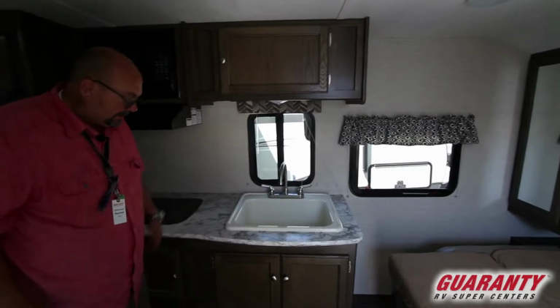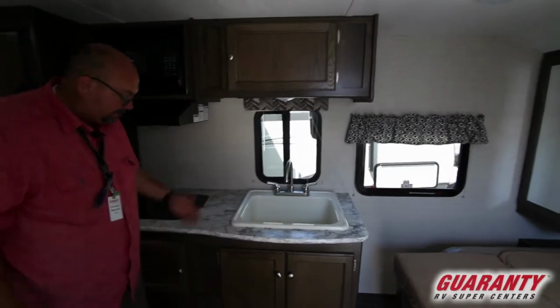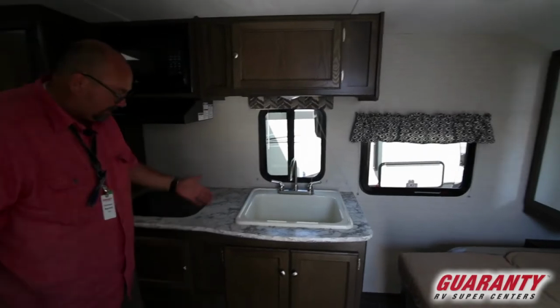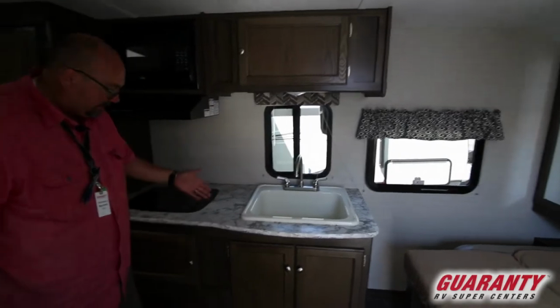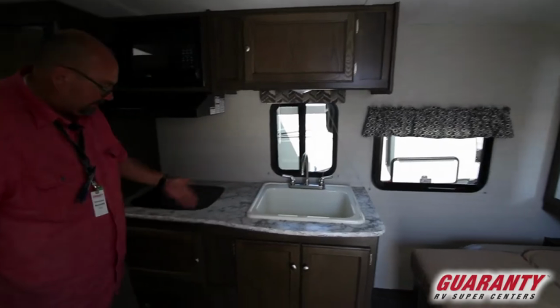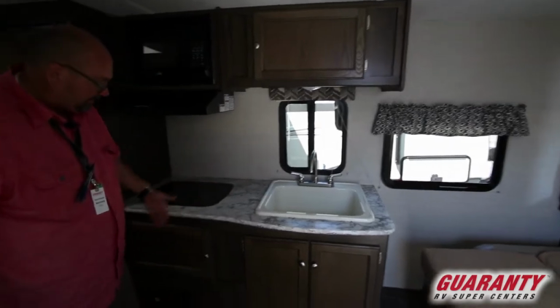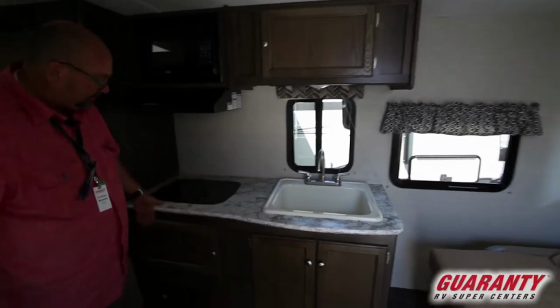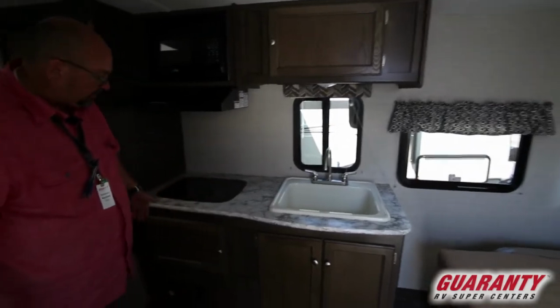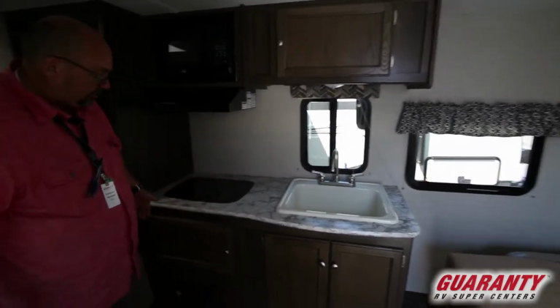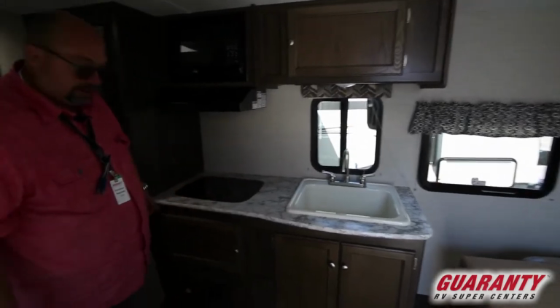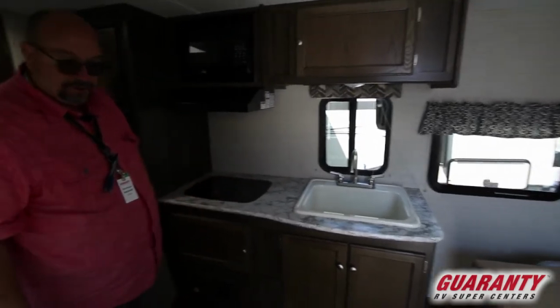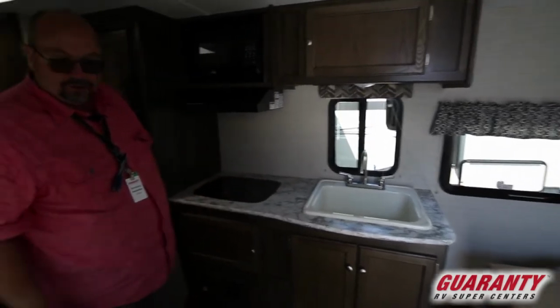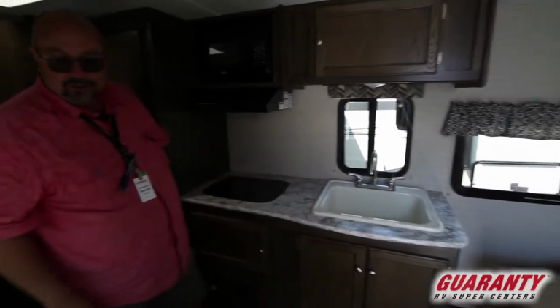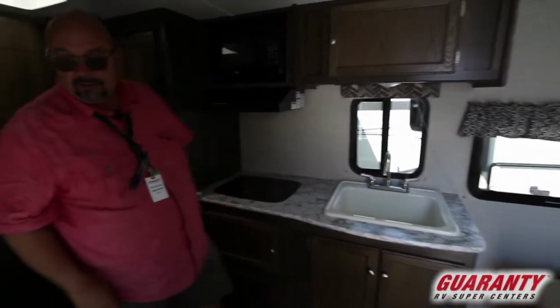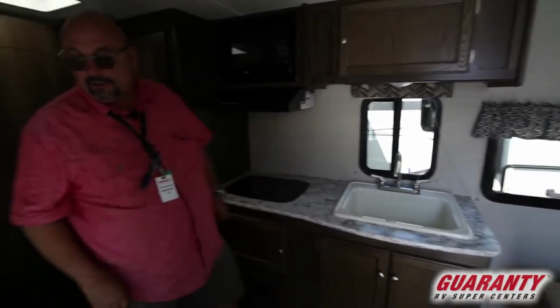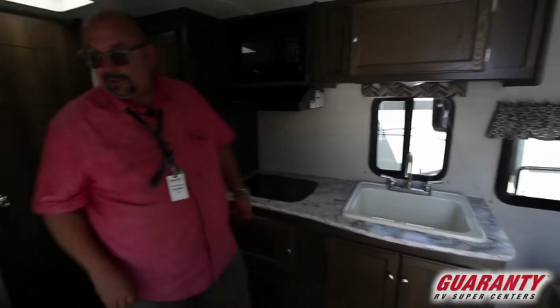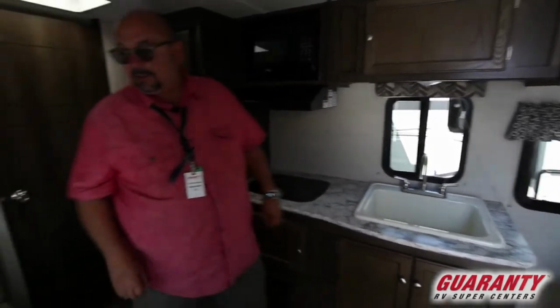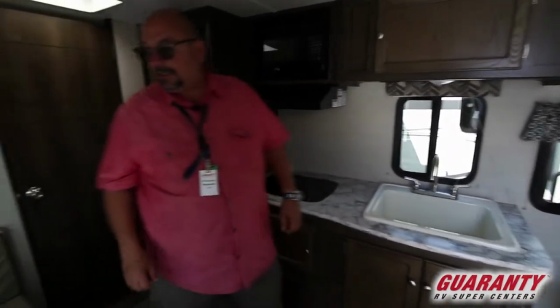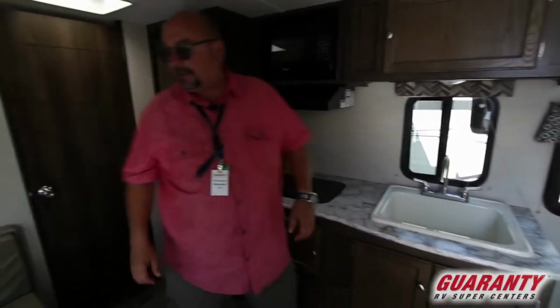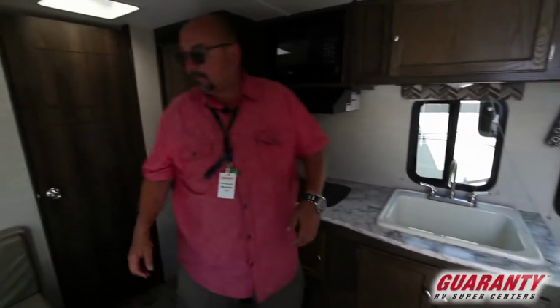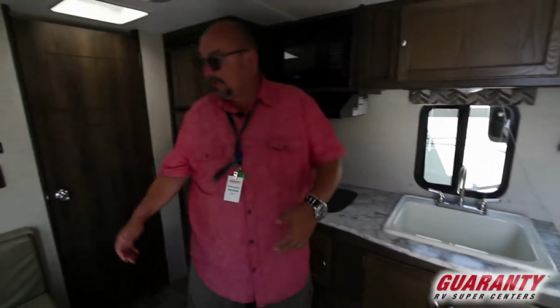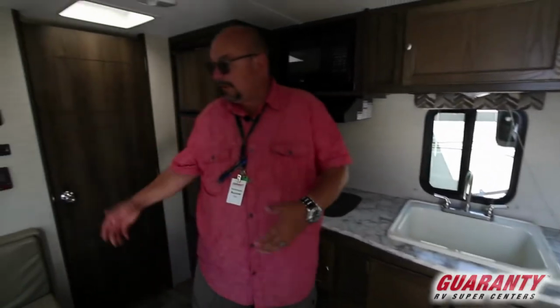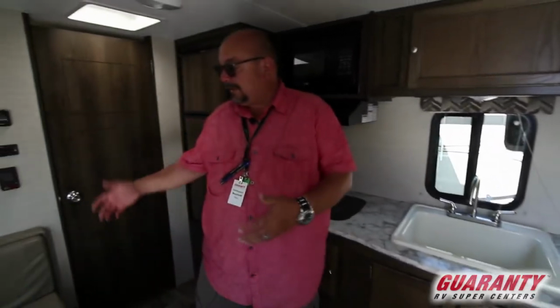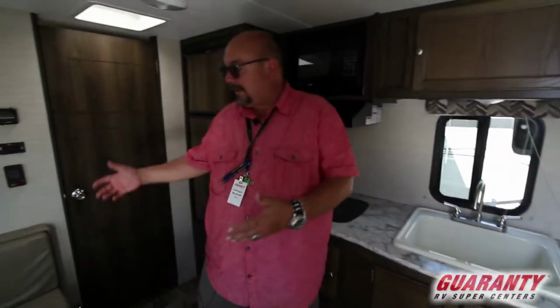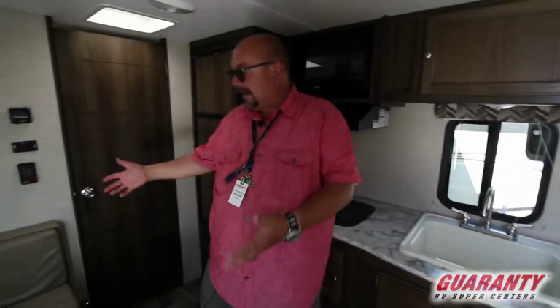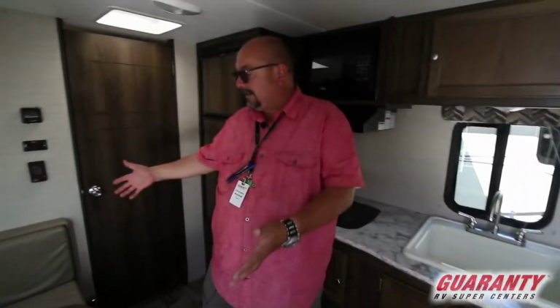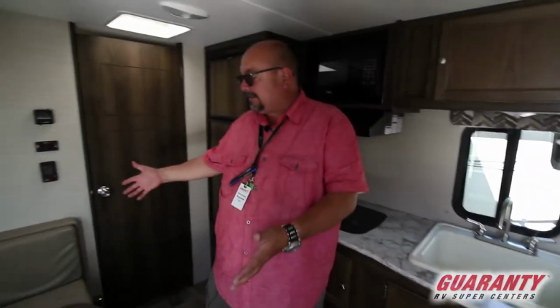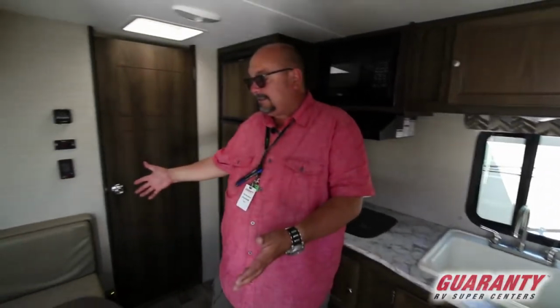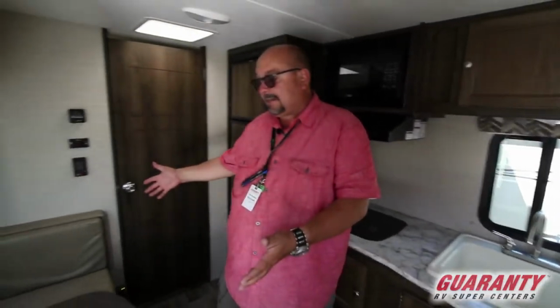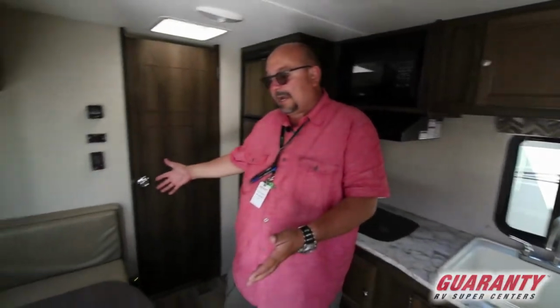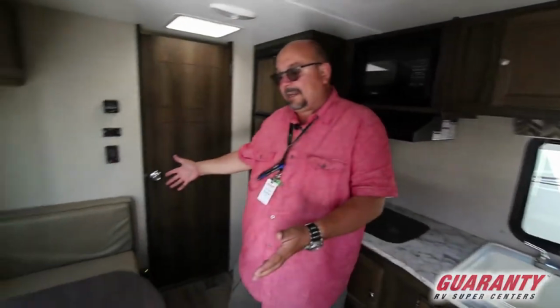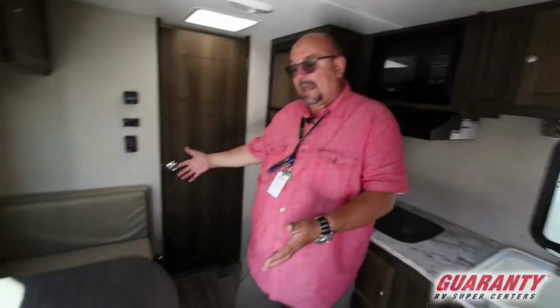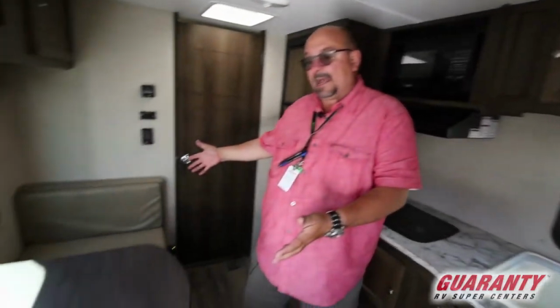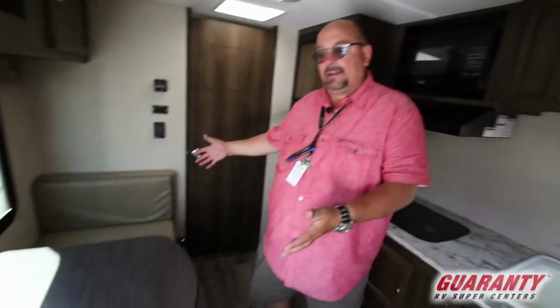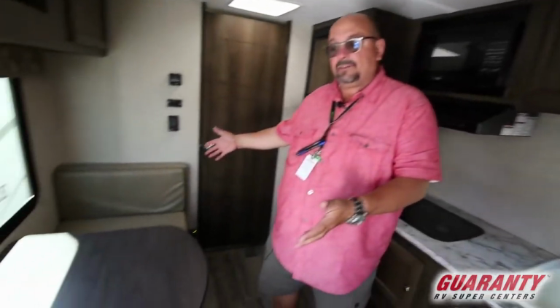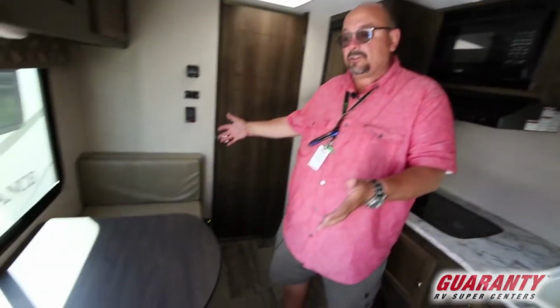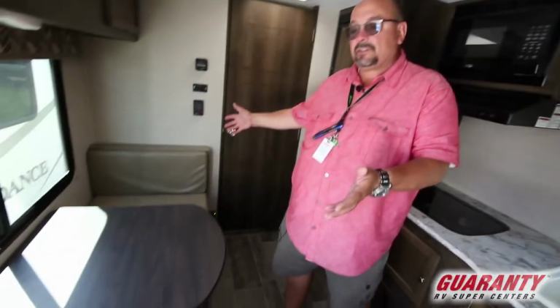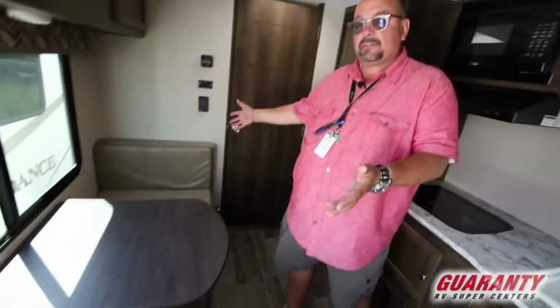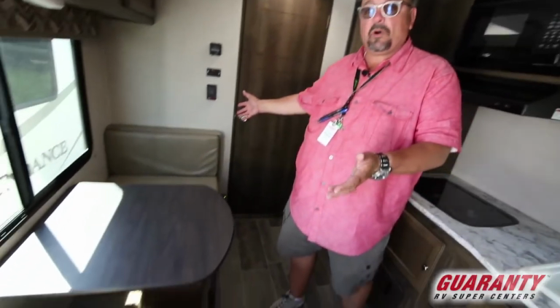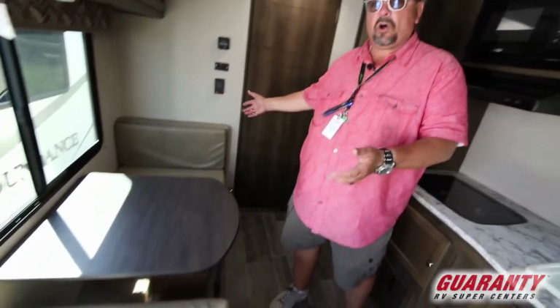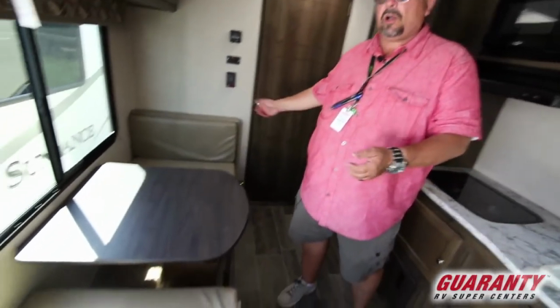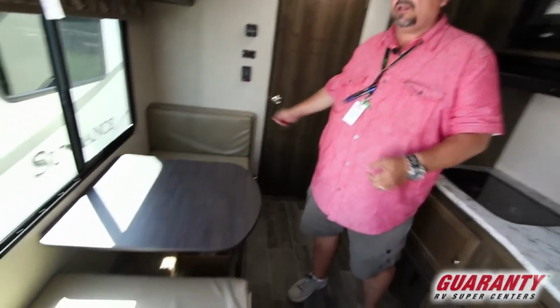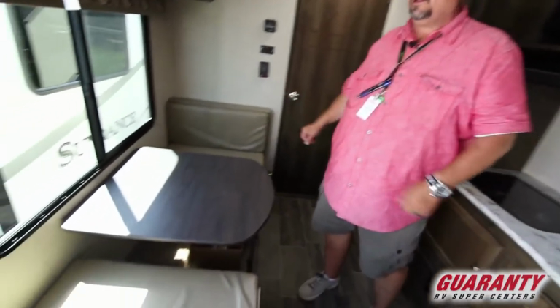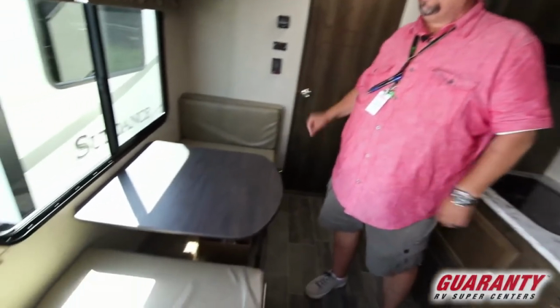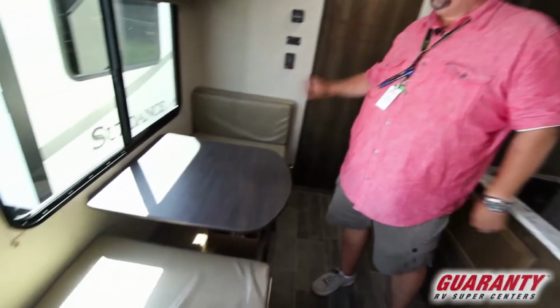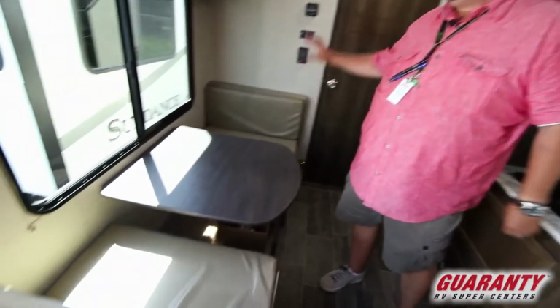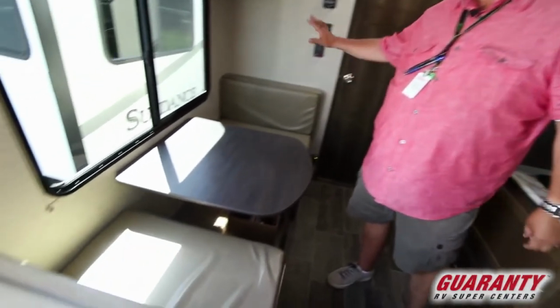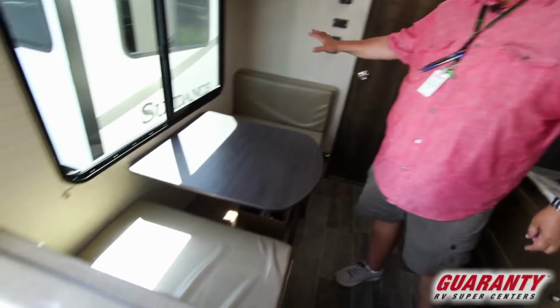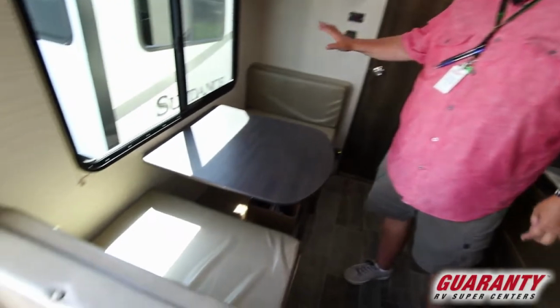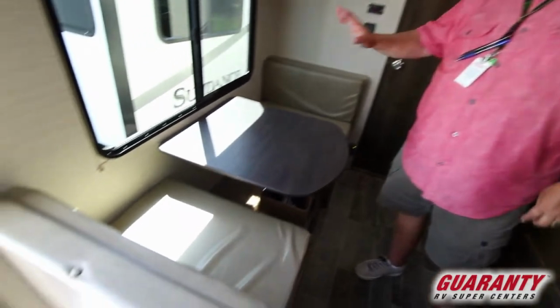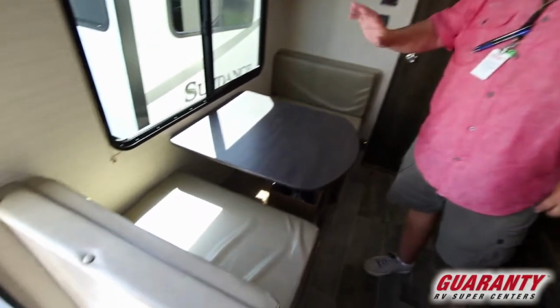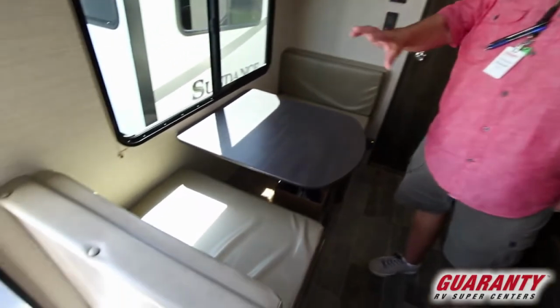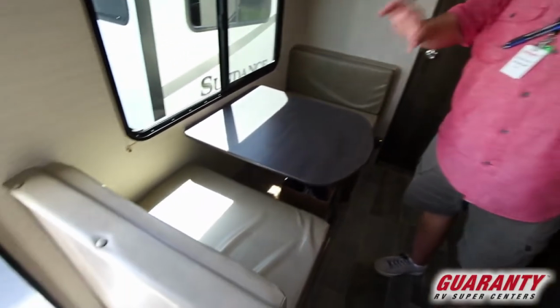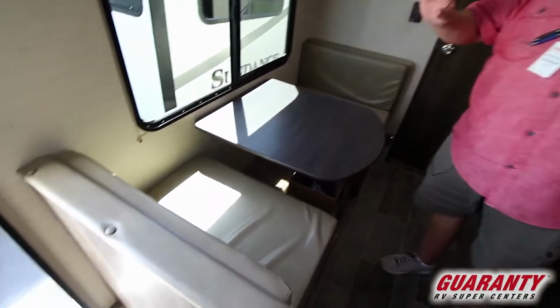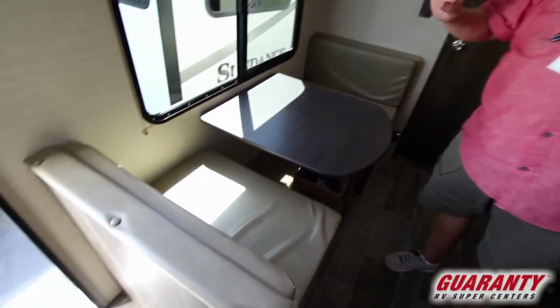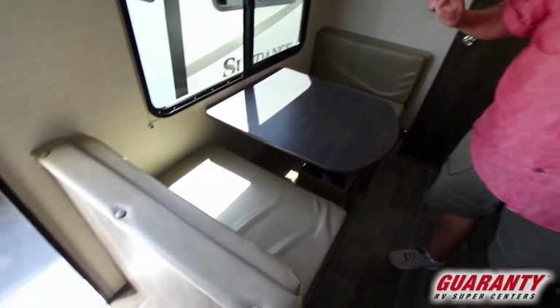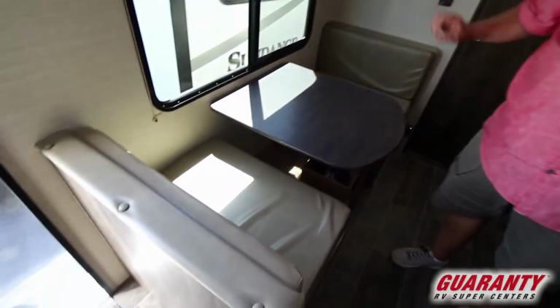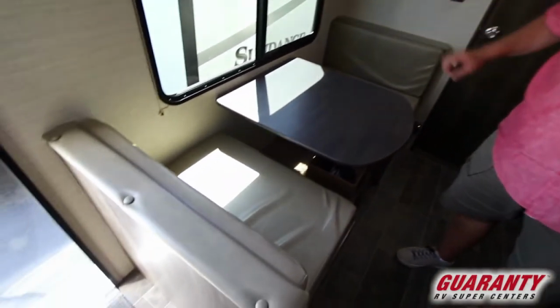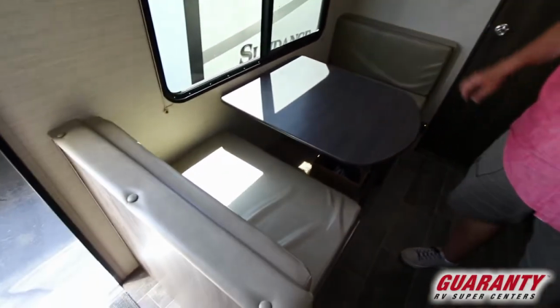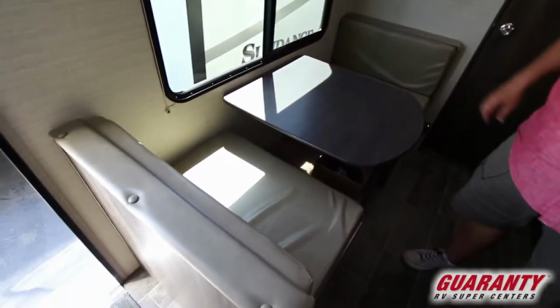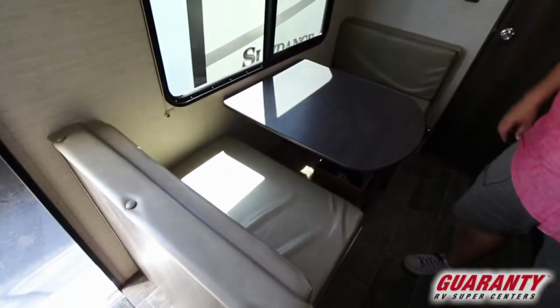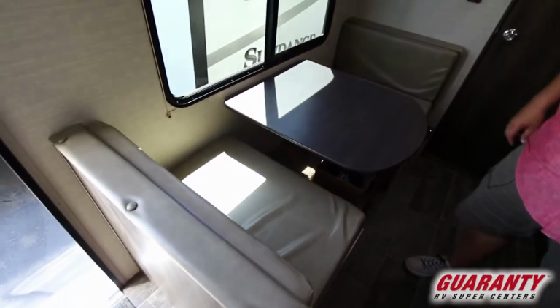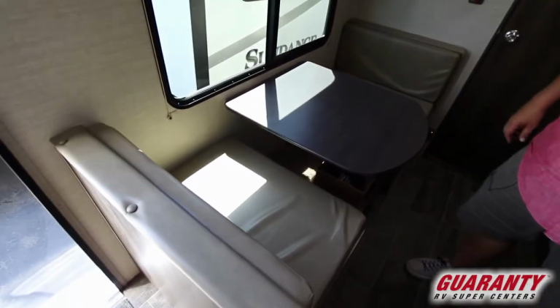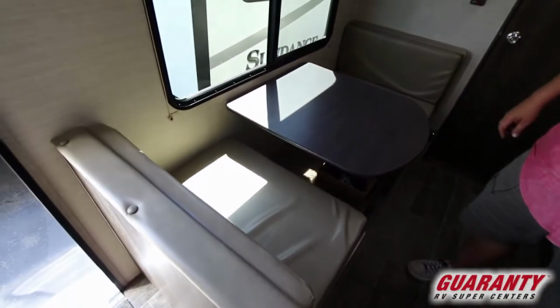There's plenty of storage, as you can see, and a really nice dinette — just small, just perfect for a couple of people.